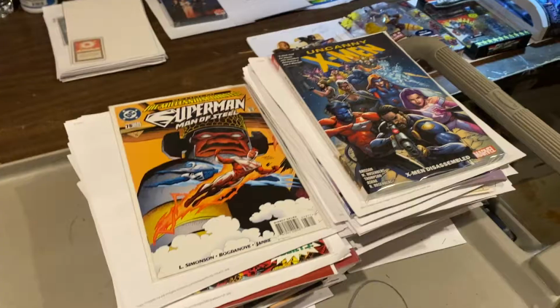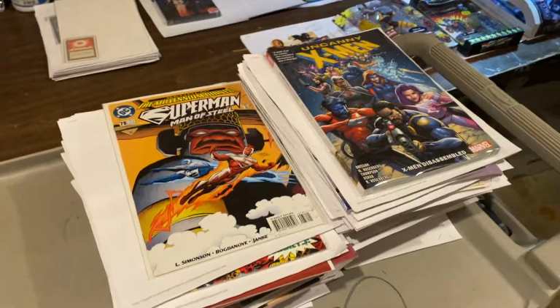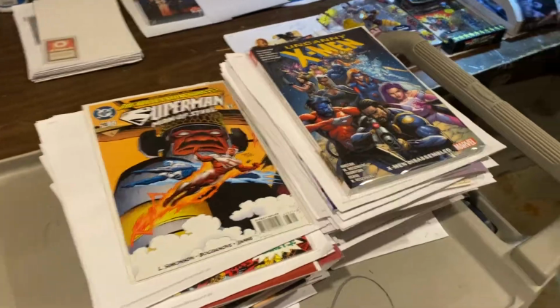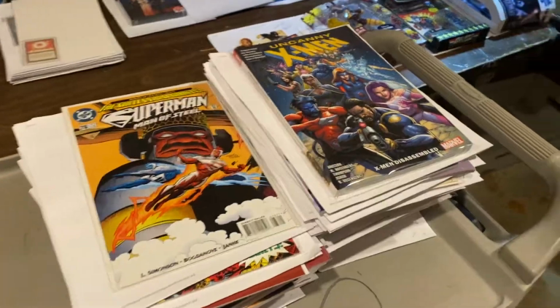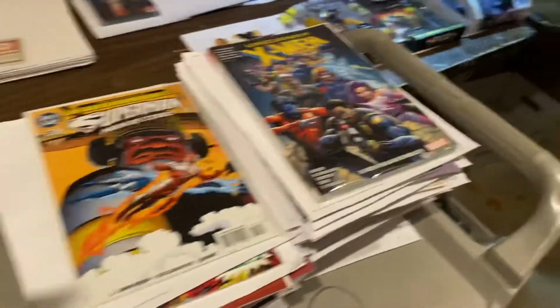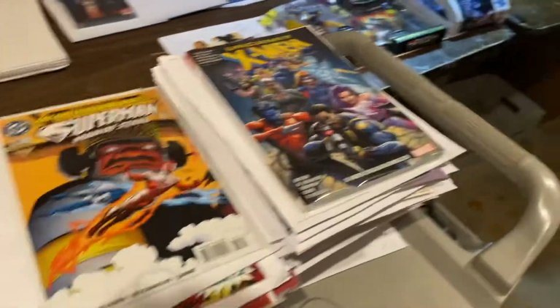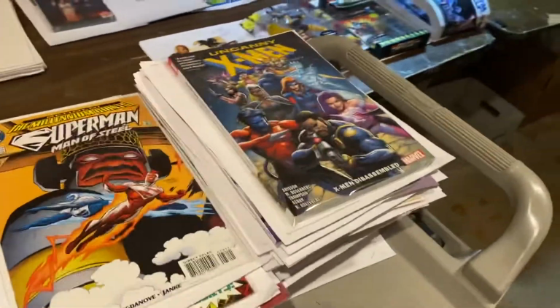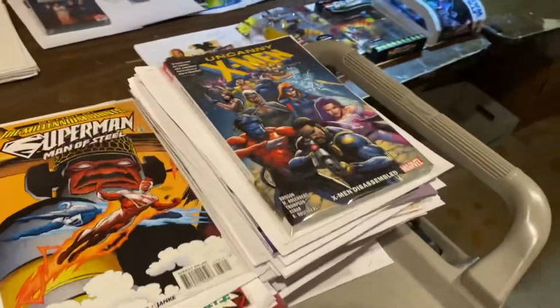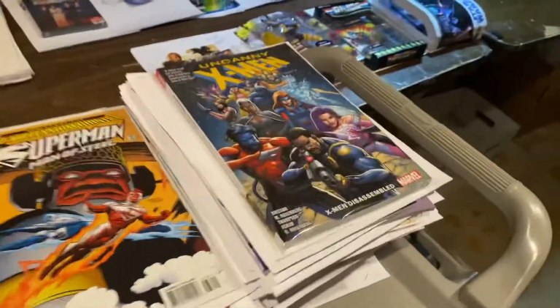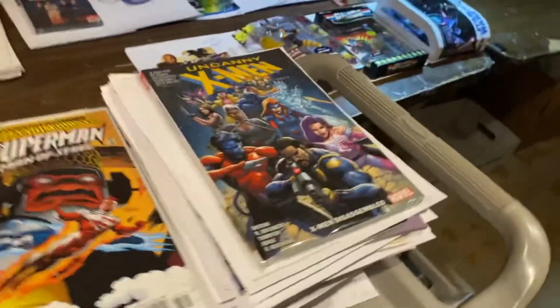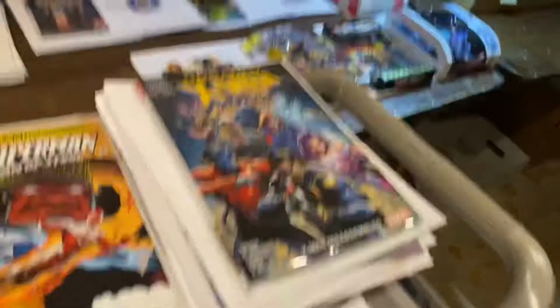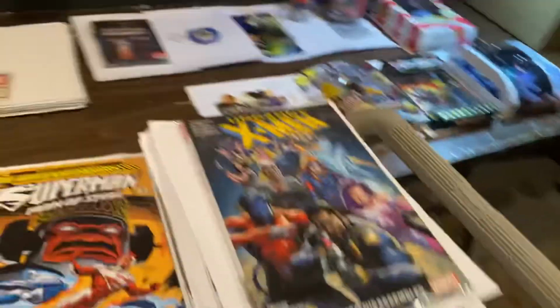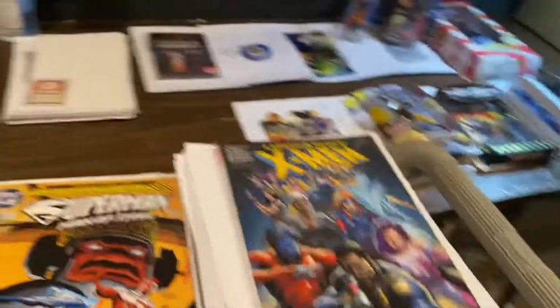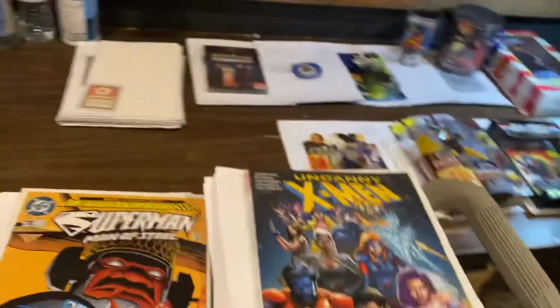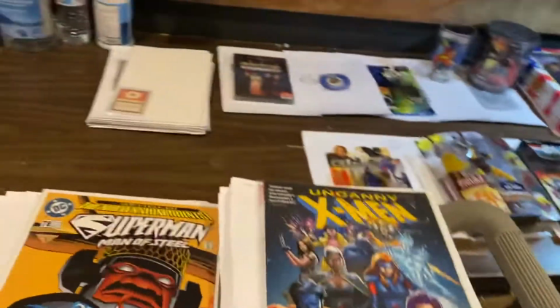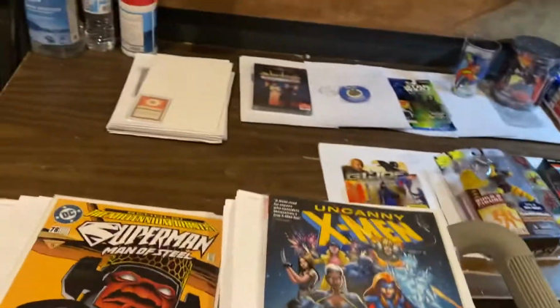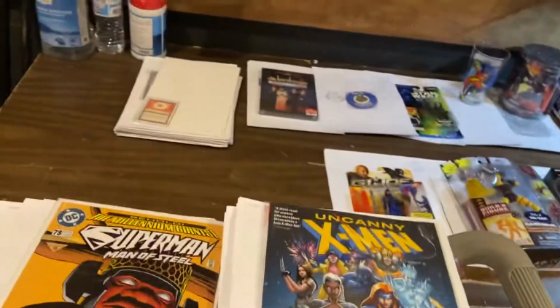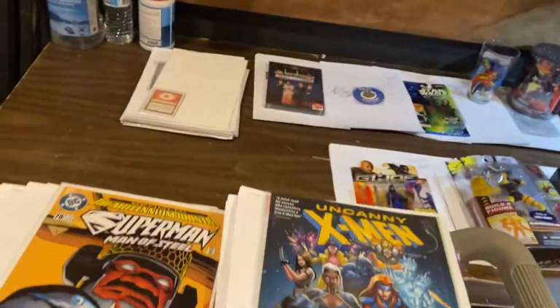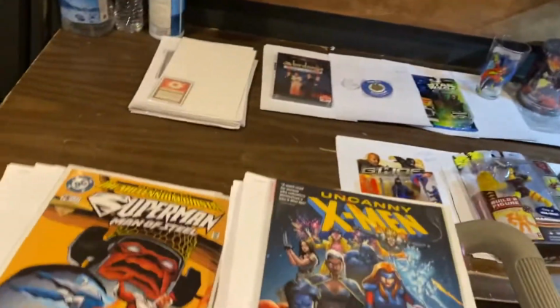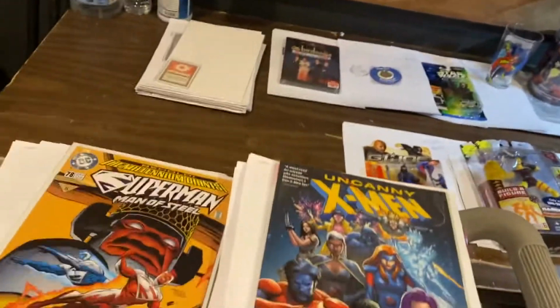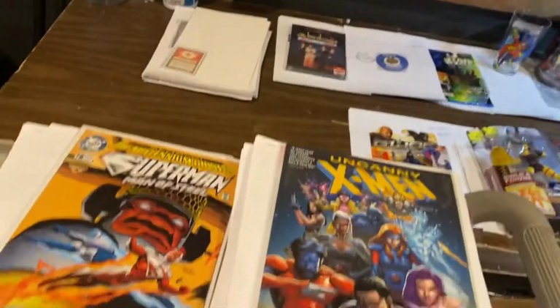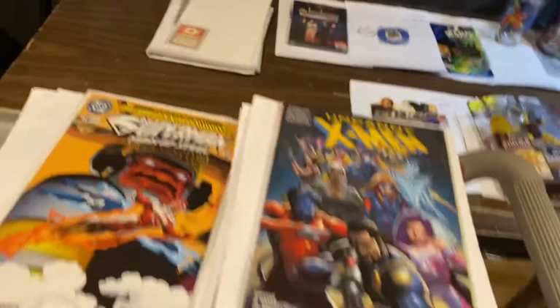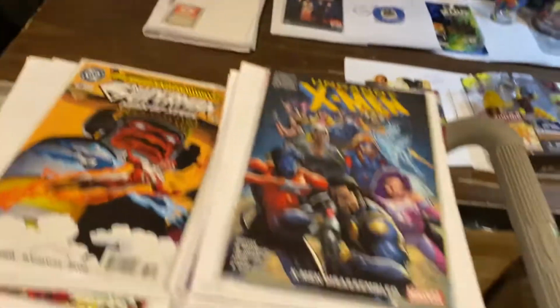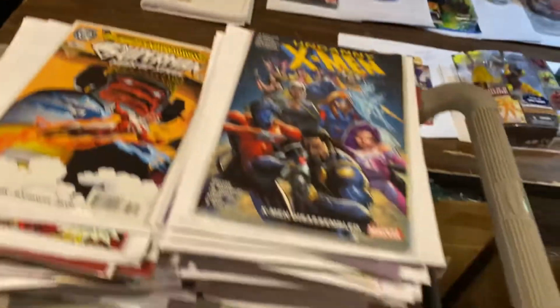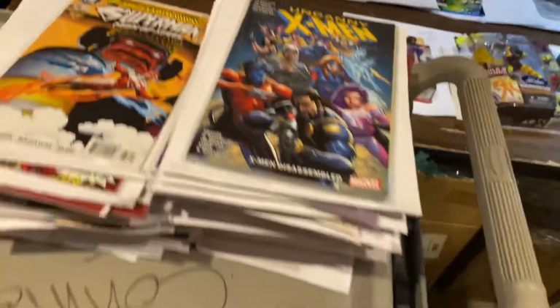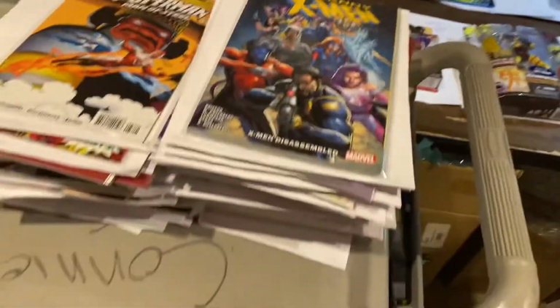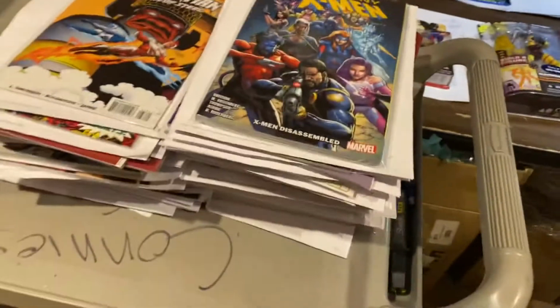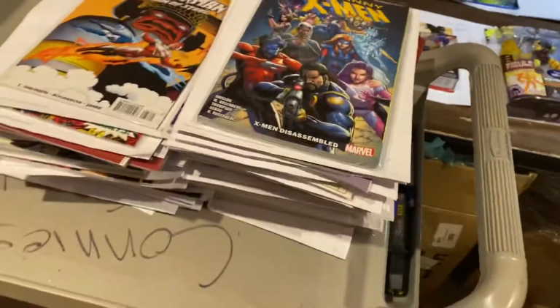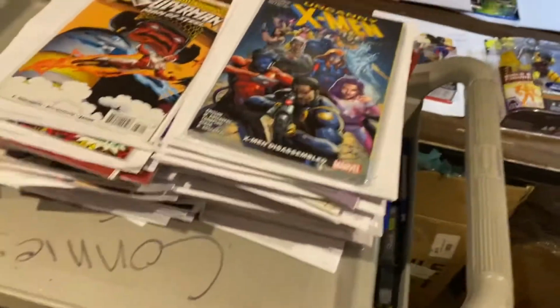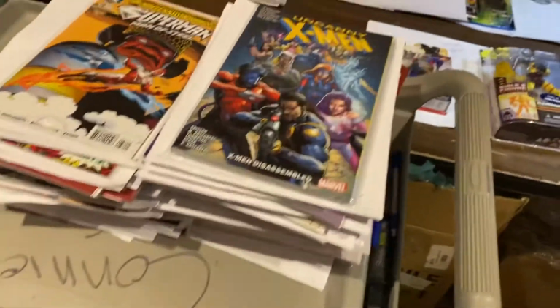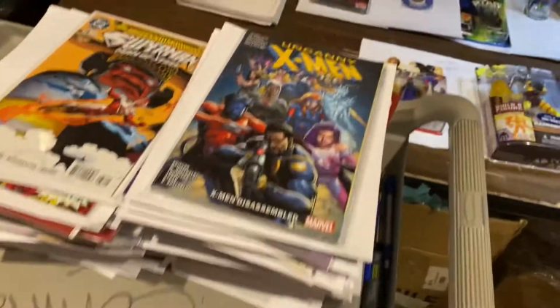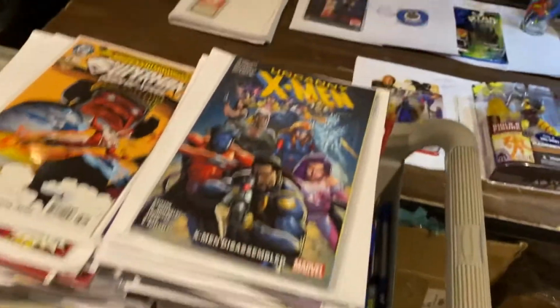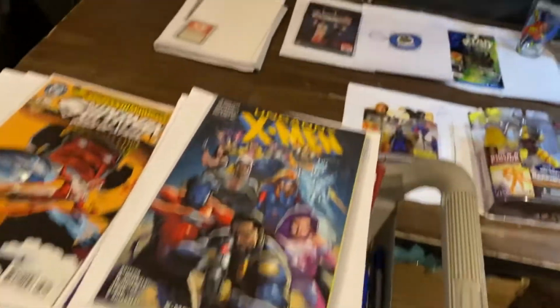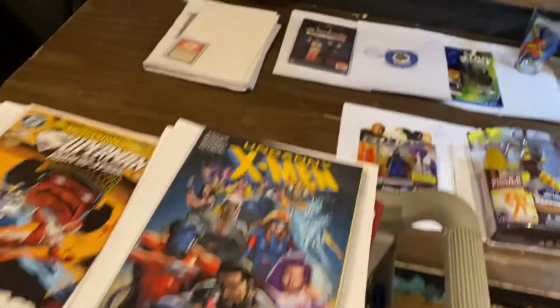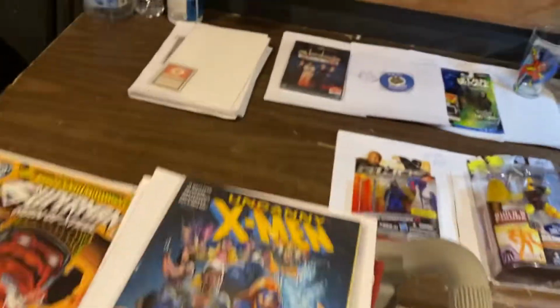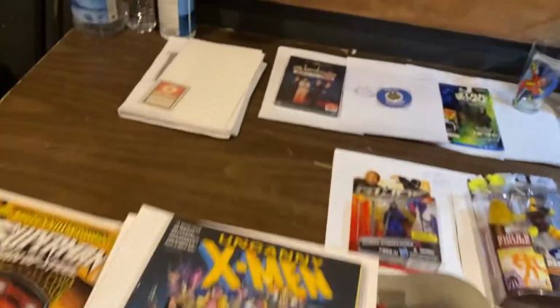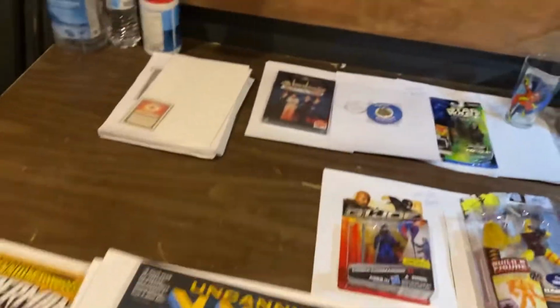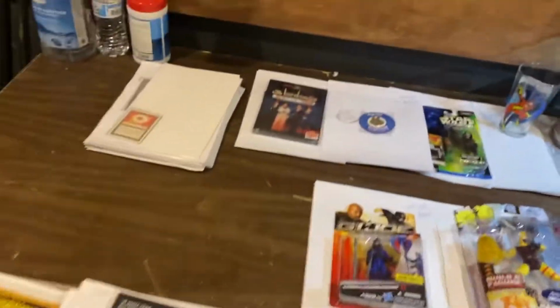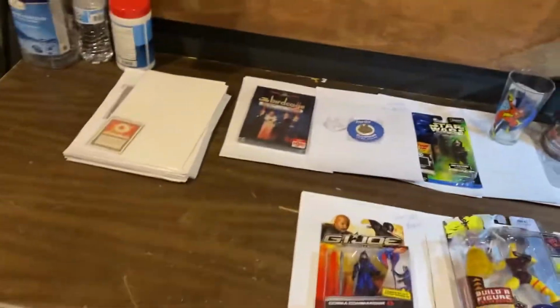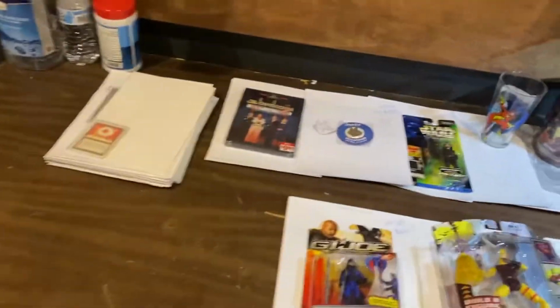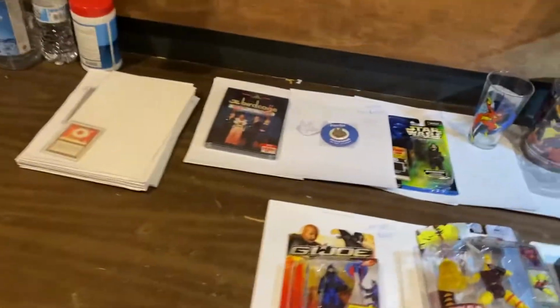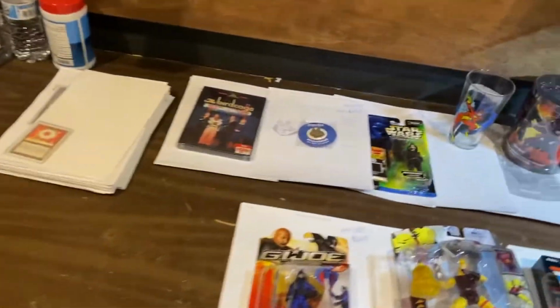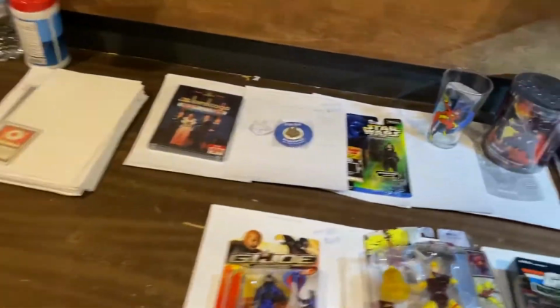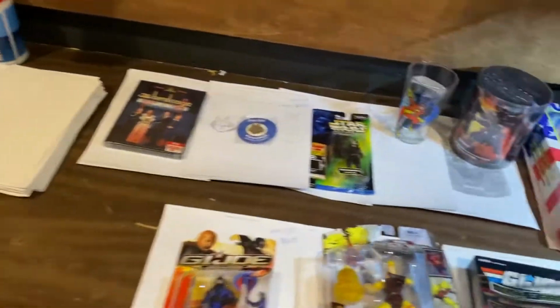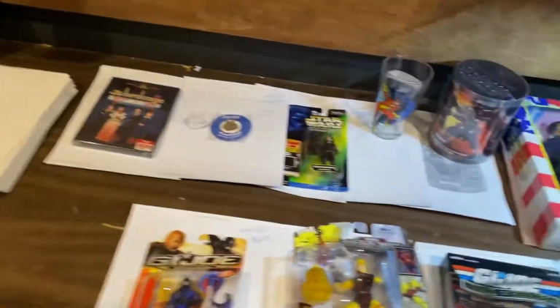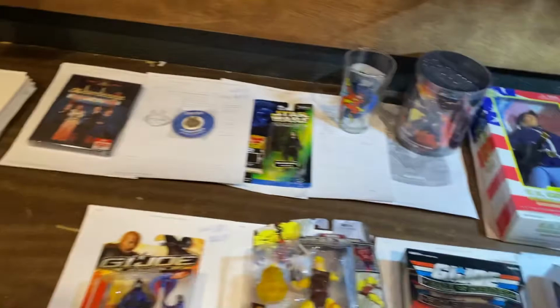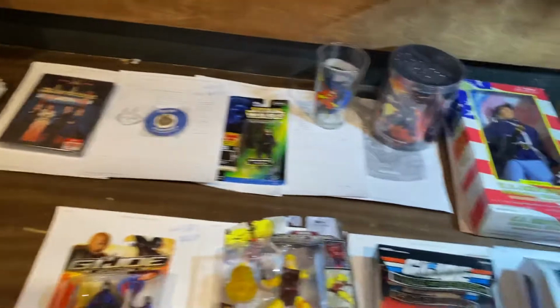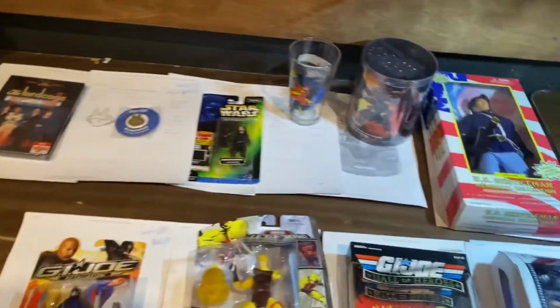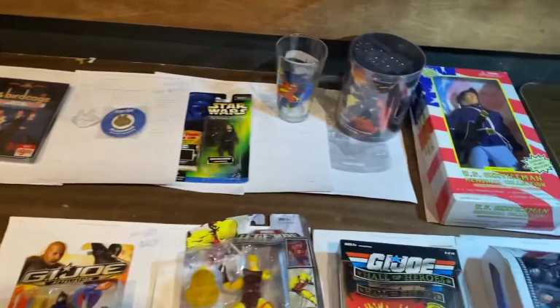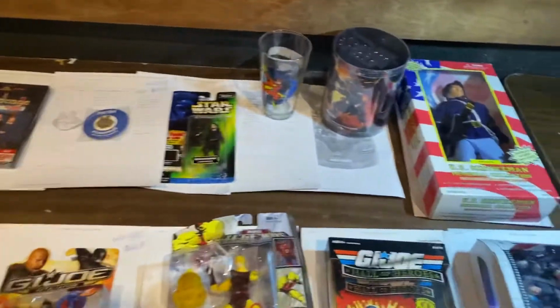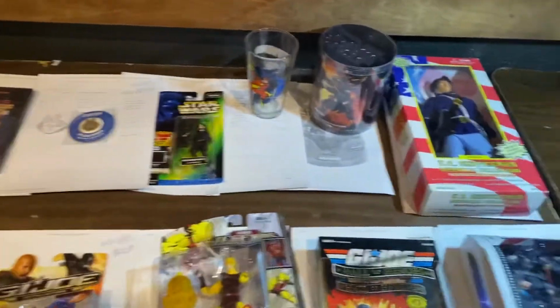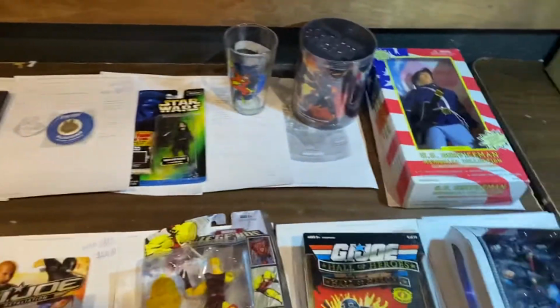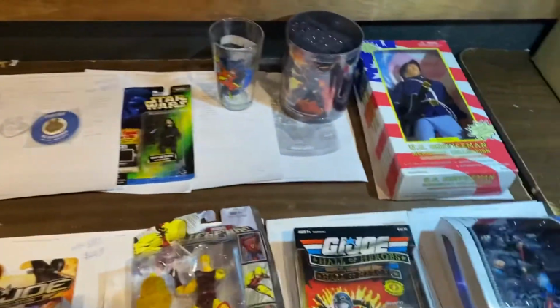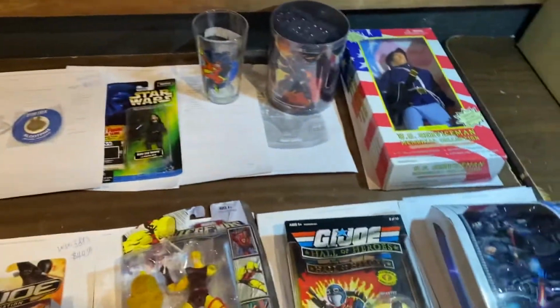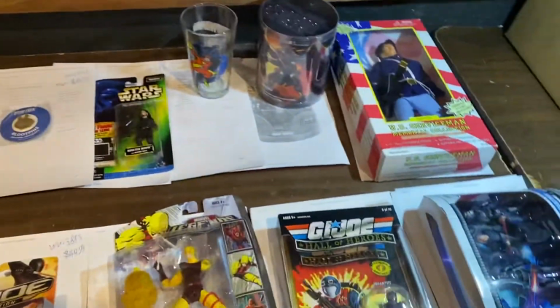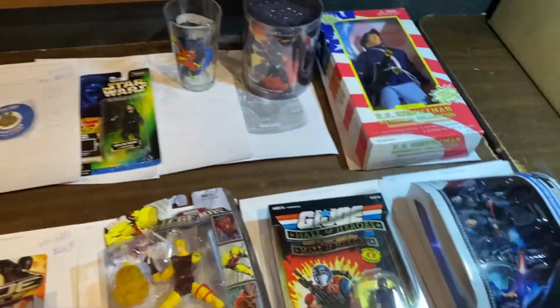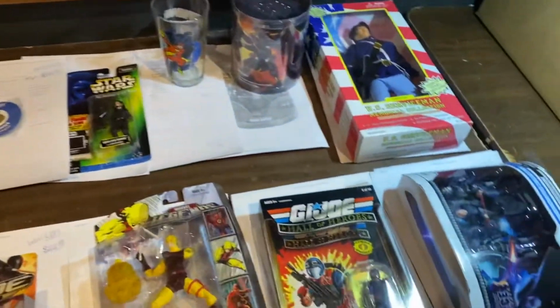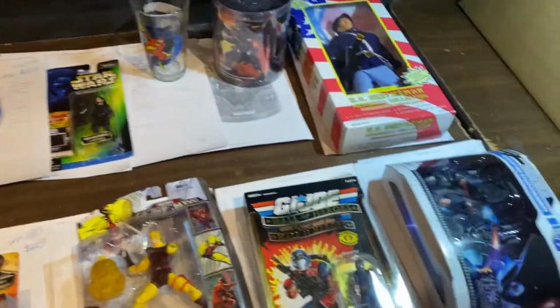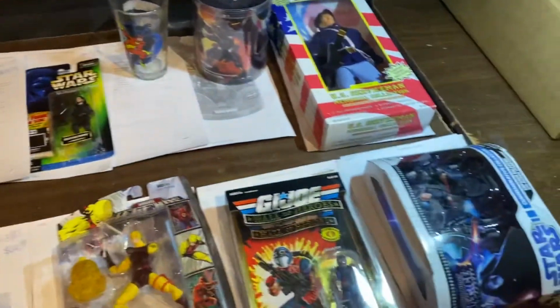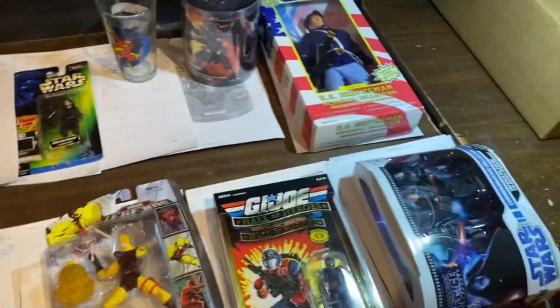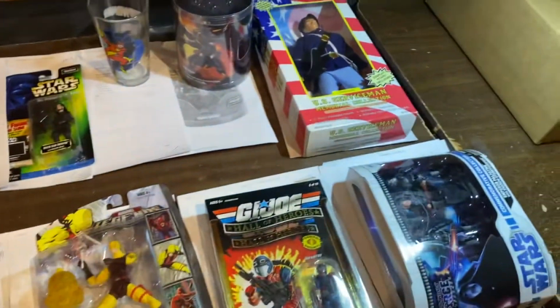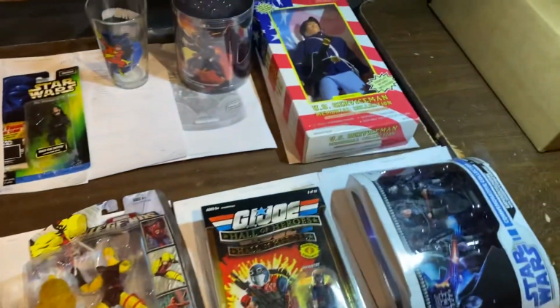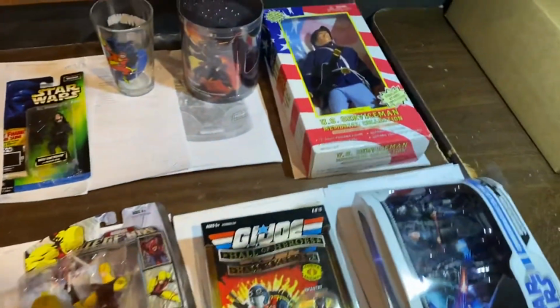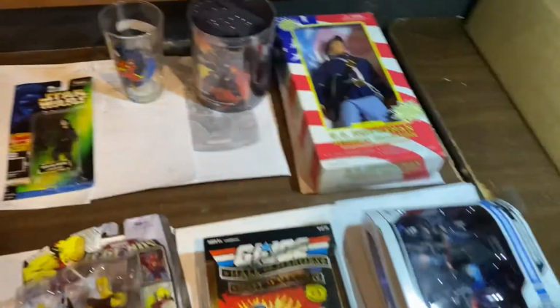Welcome everybody to a massive What's Moving with D. I'm D, and I'm here to tell you what's moving.